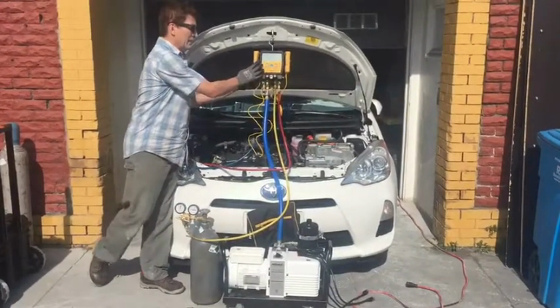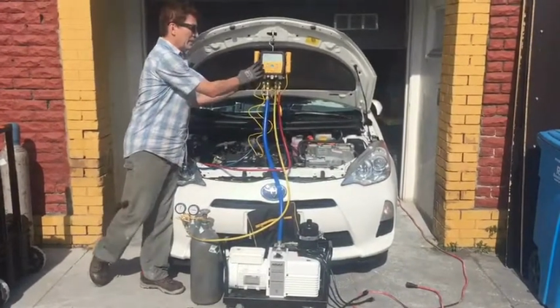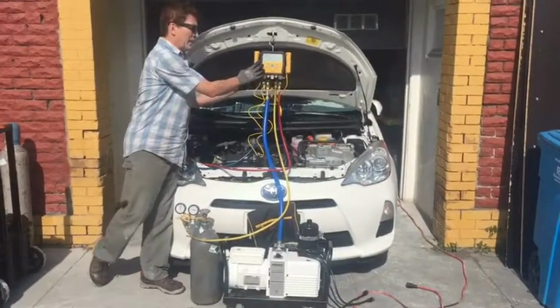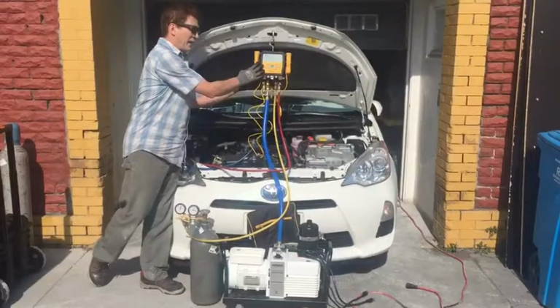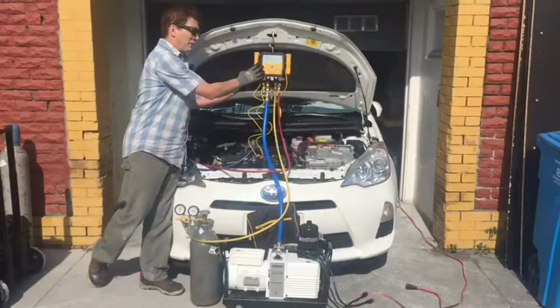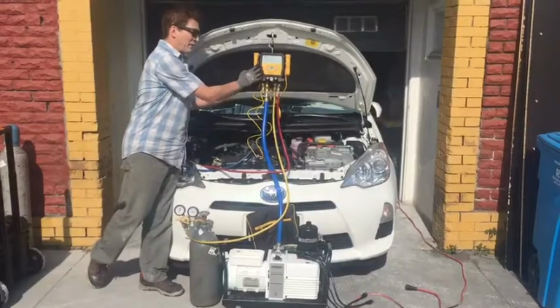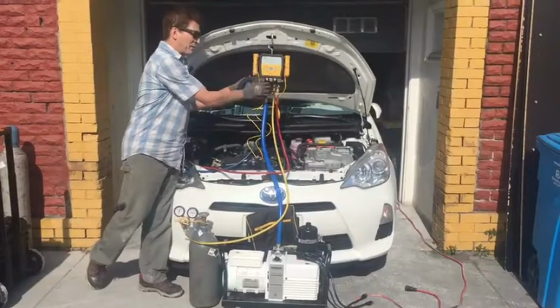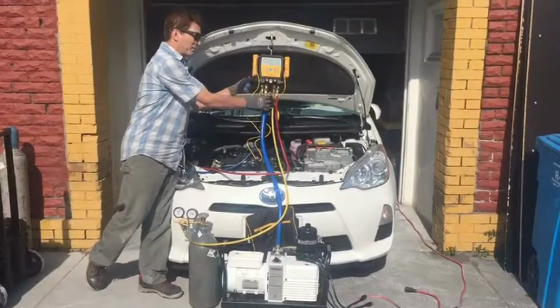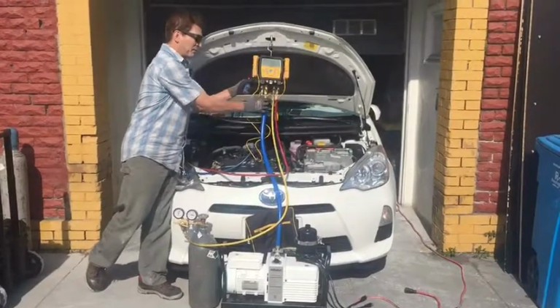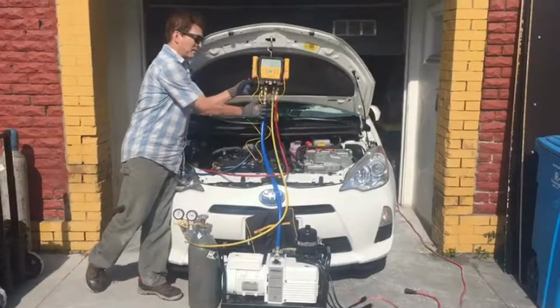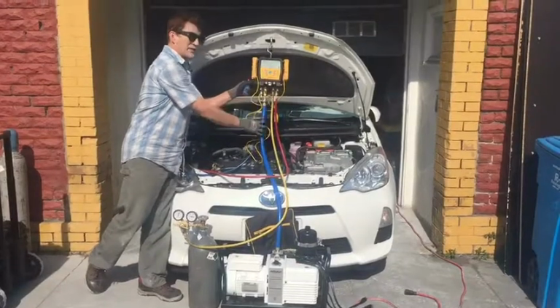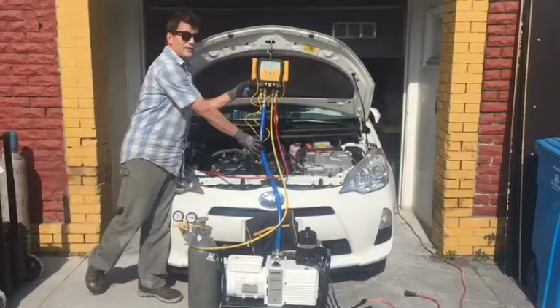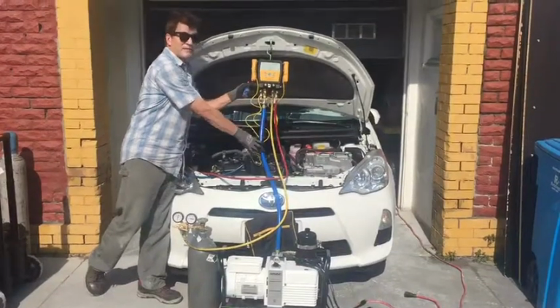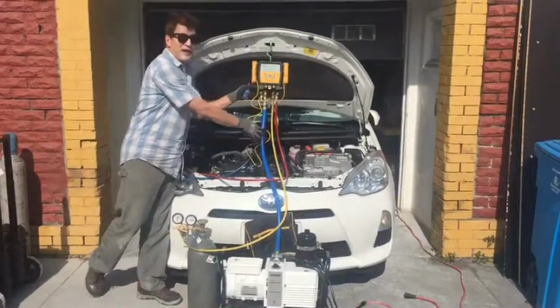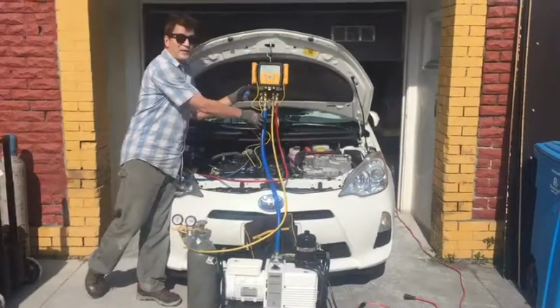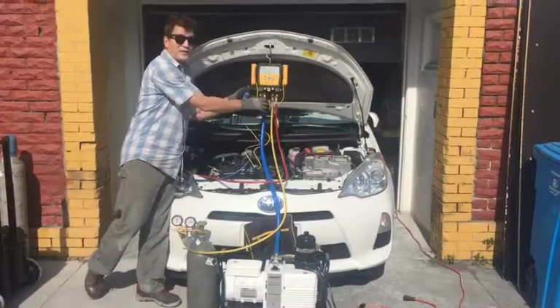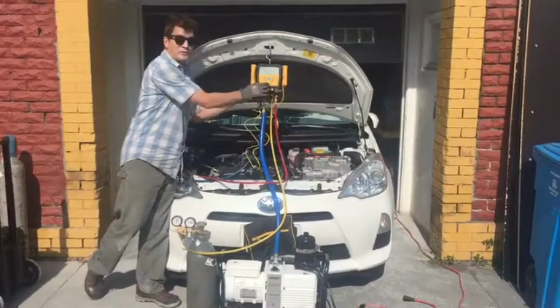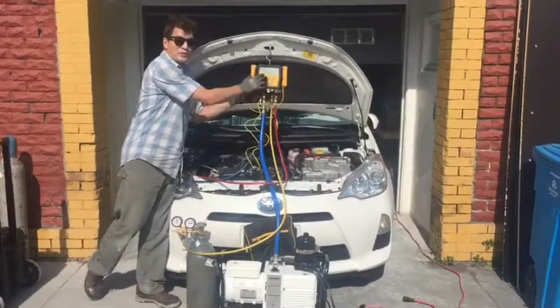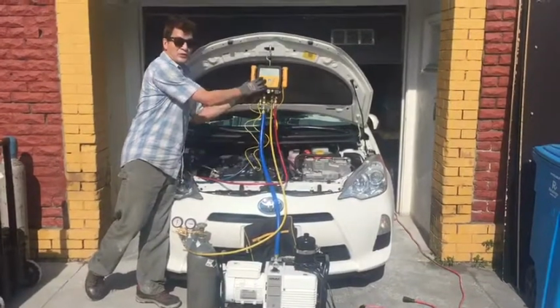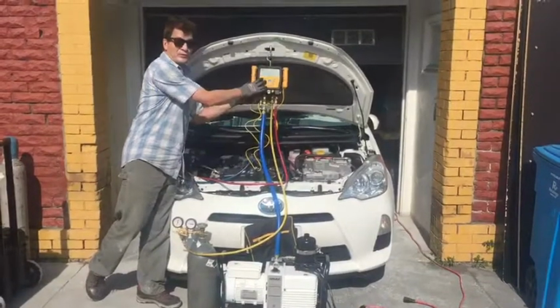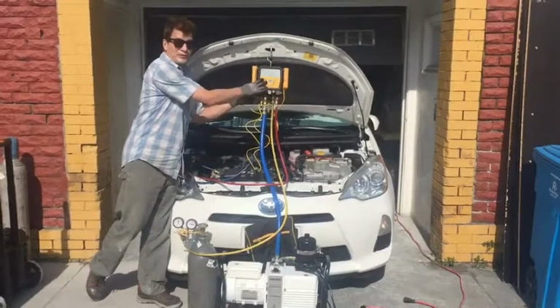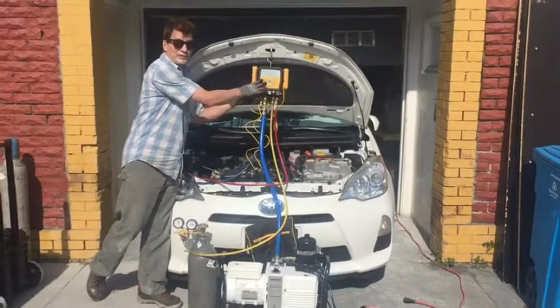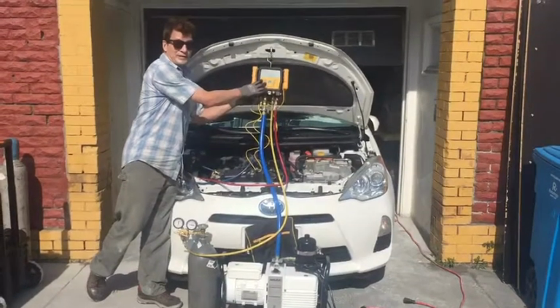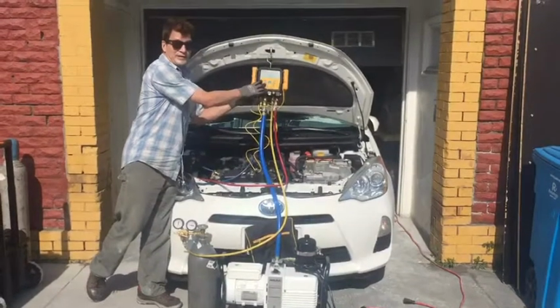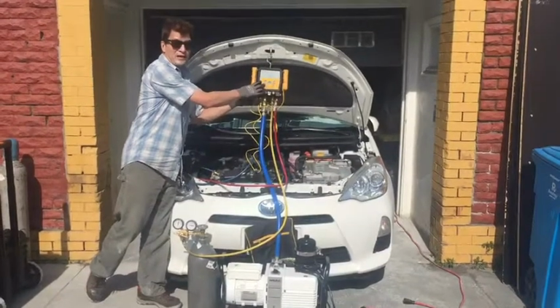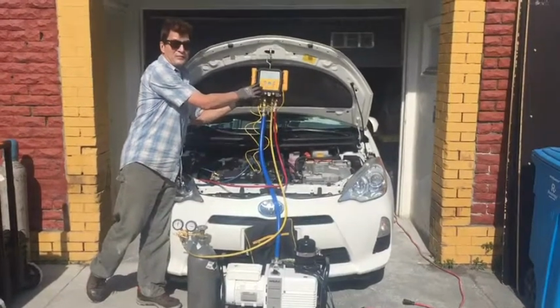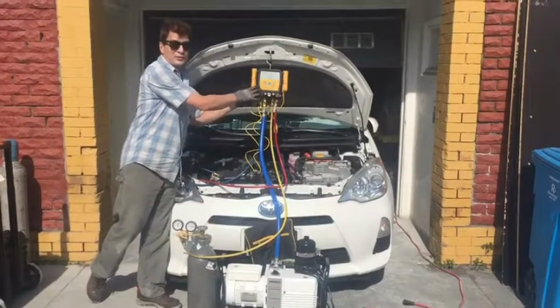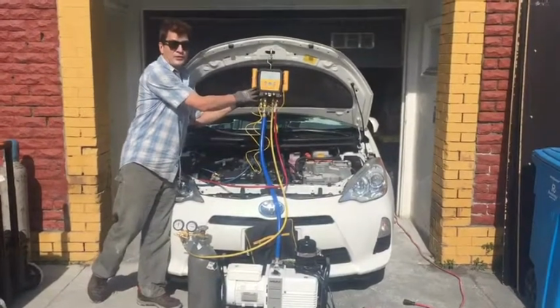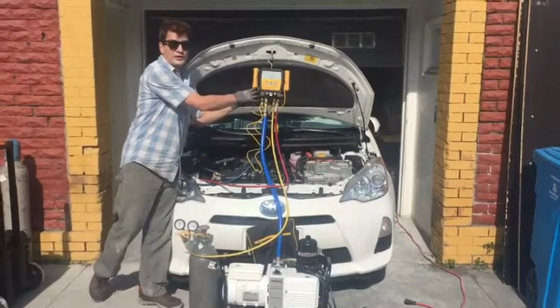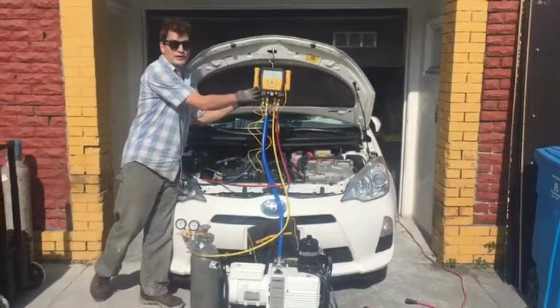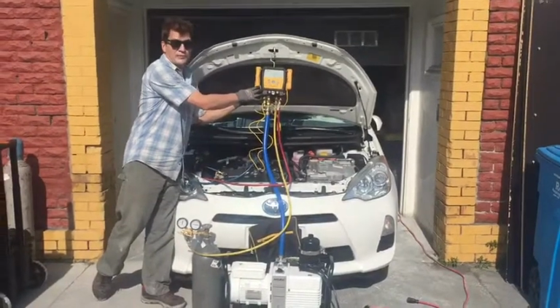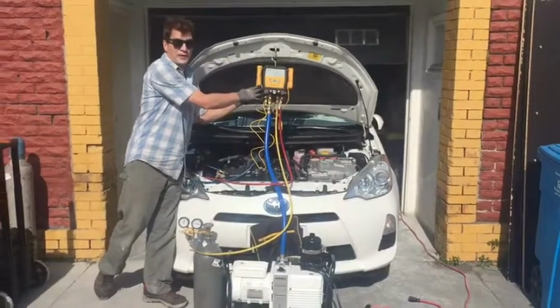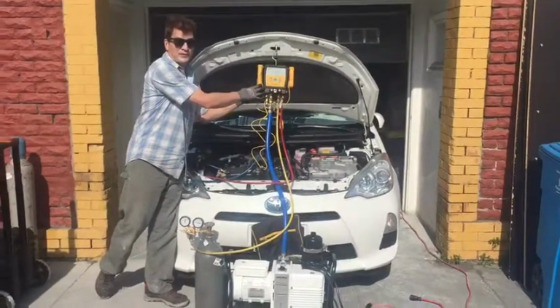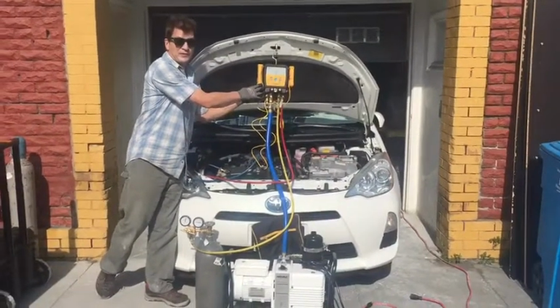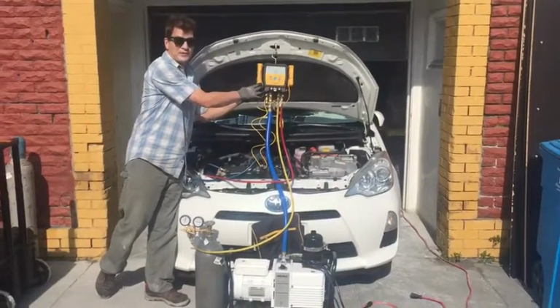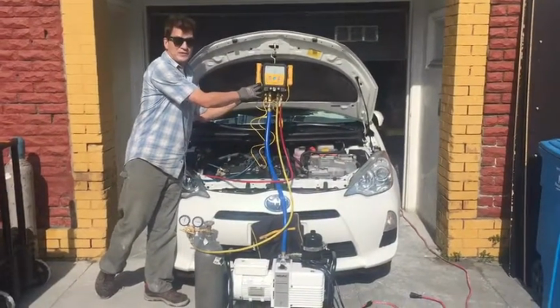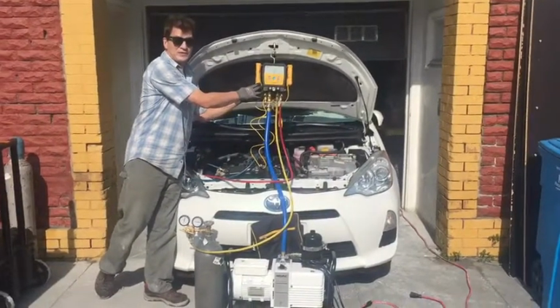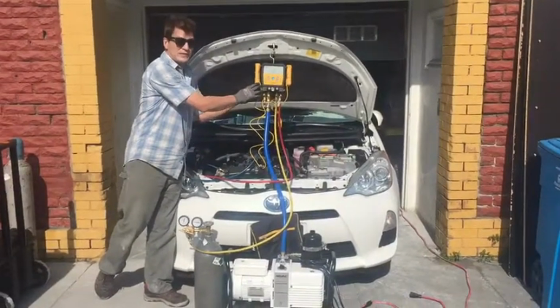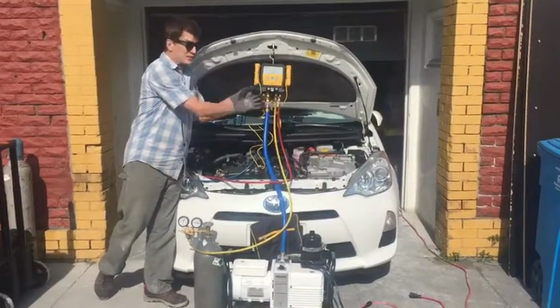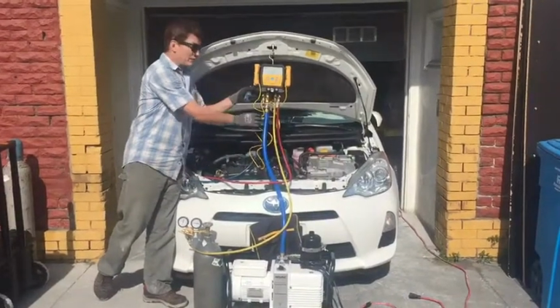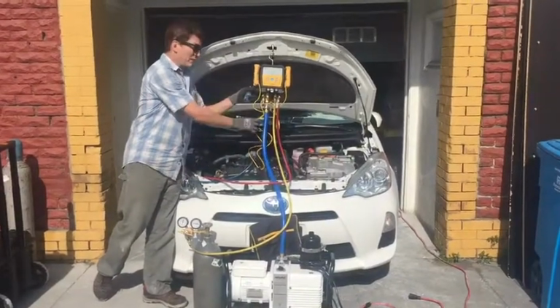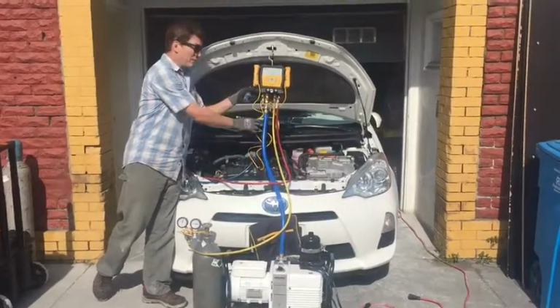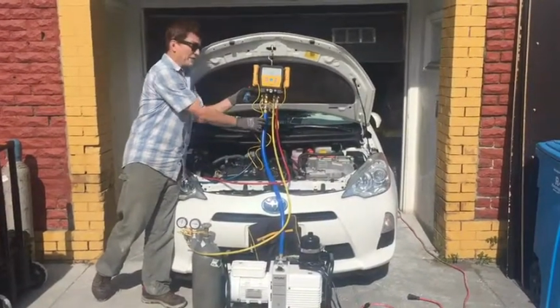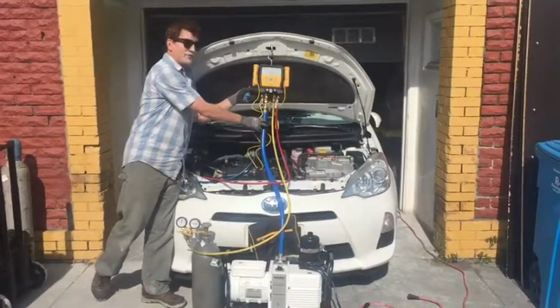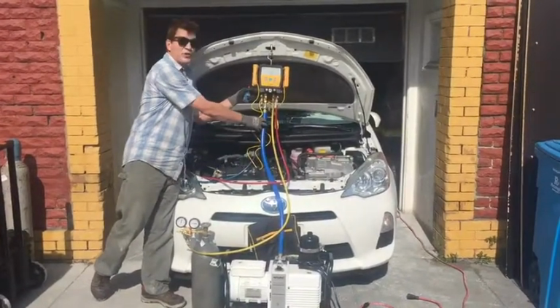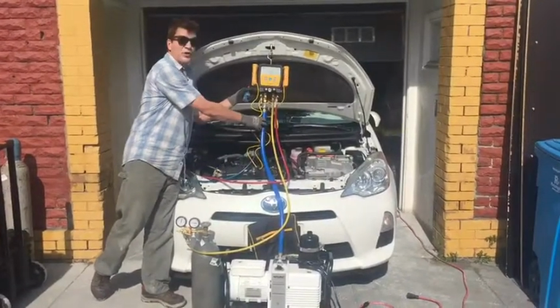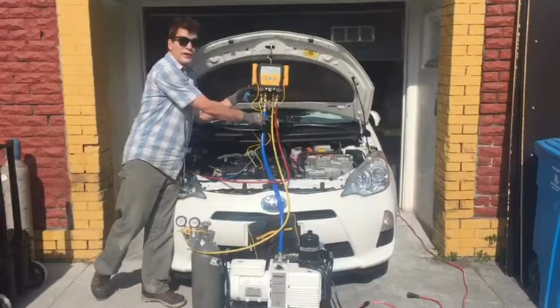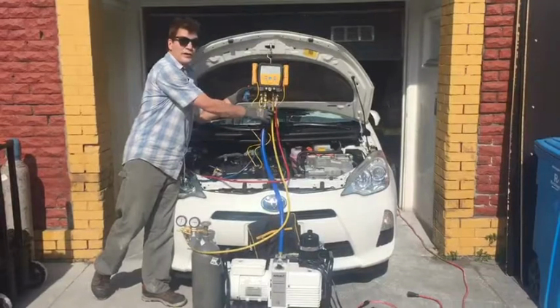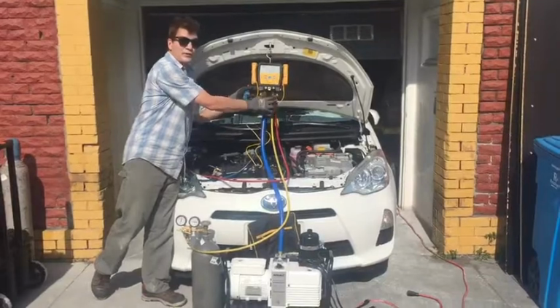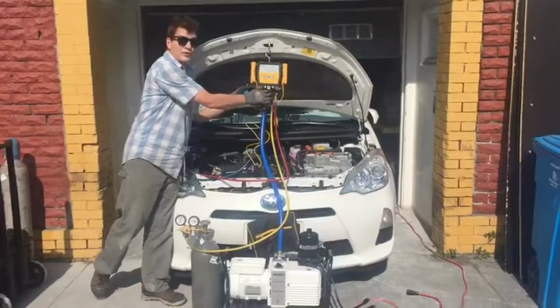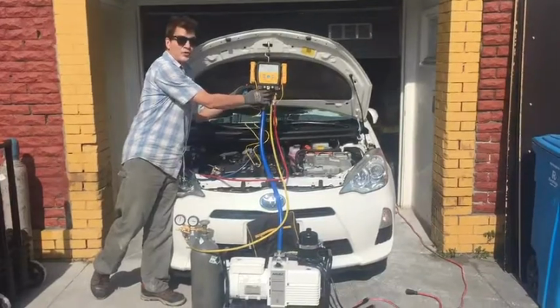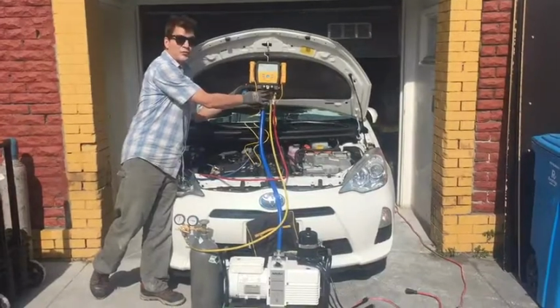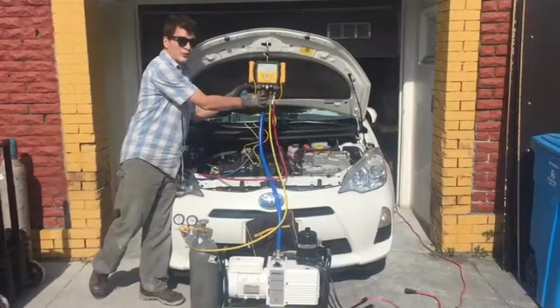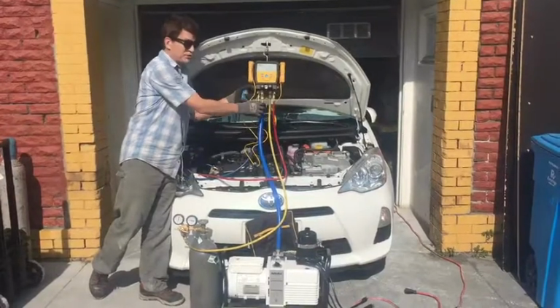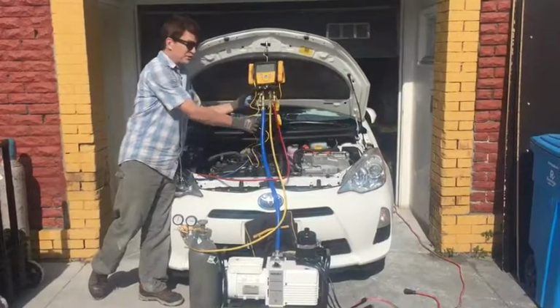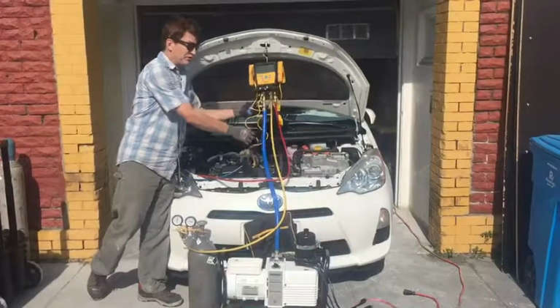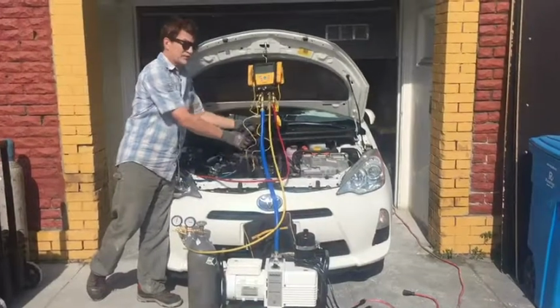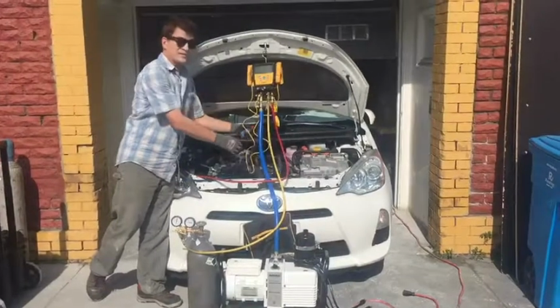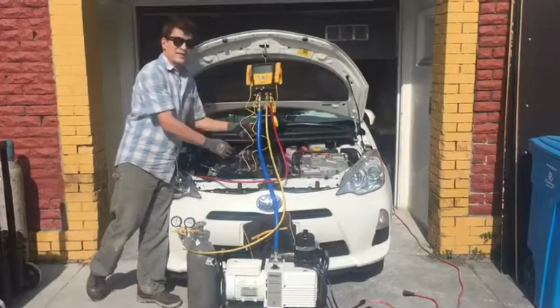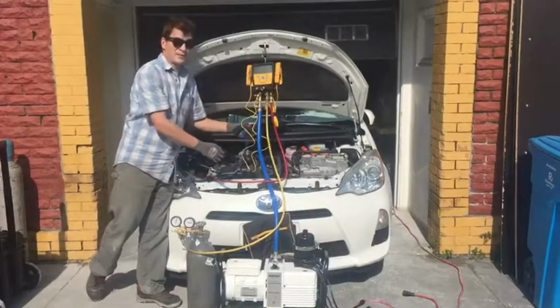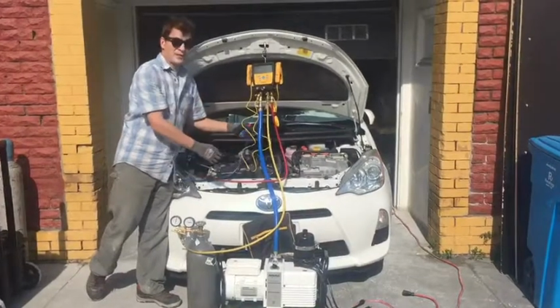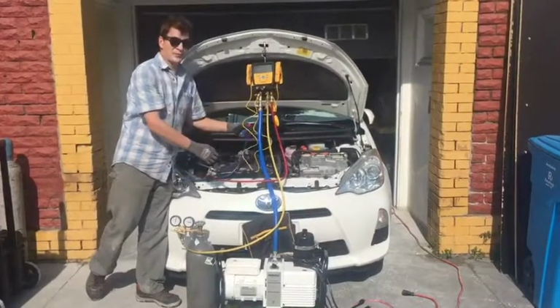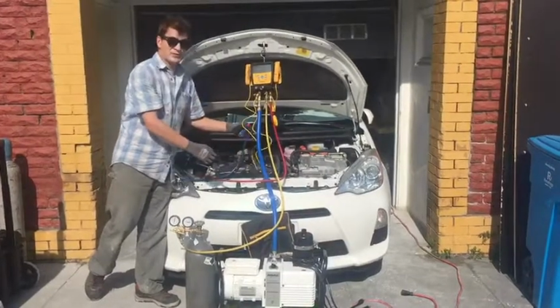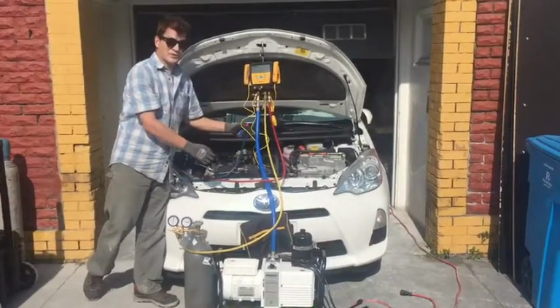I already put these hoses under a vacuum so they're cleaned out below 100 microns, so I know there's no air or no moisture inside my hose.